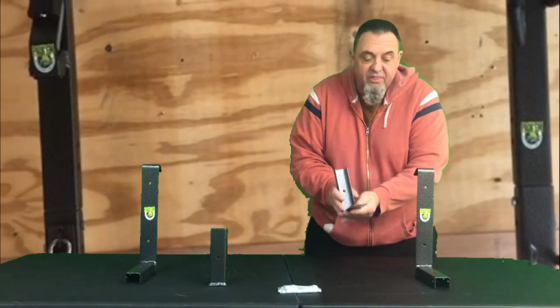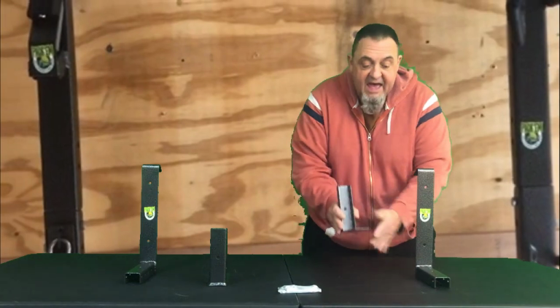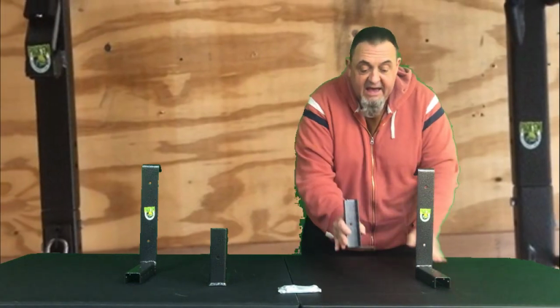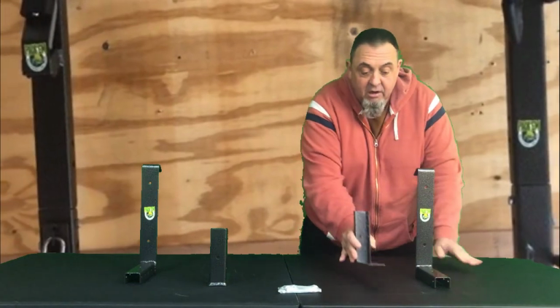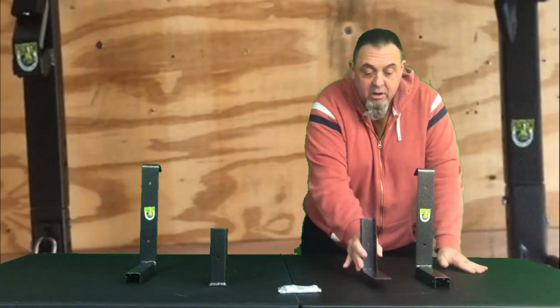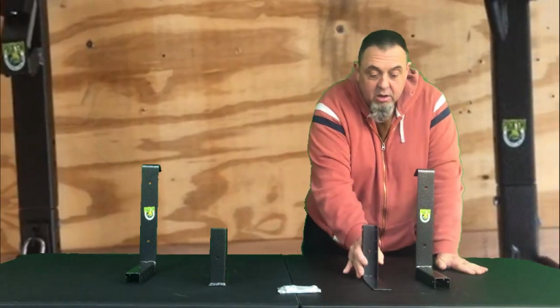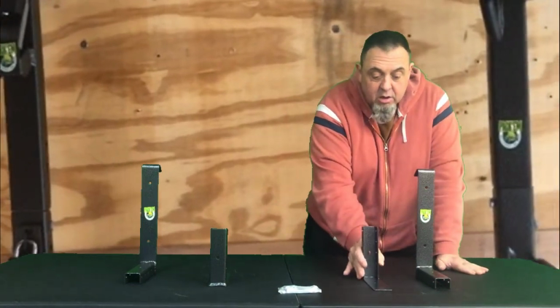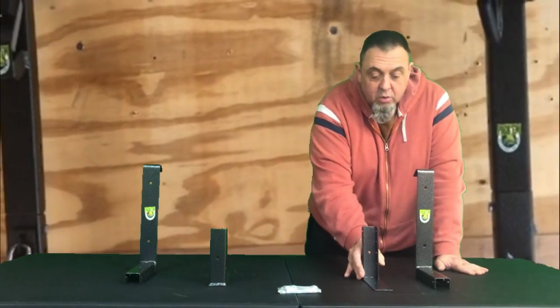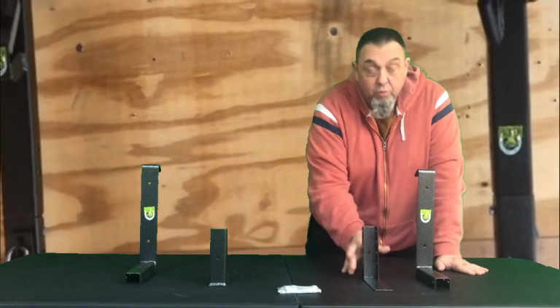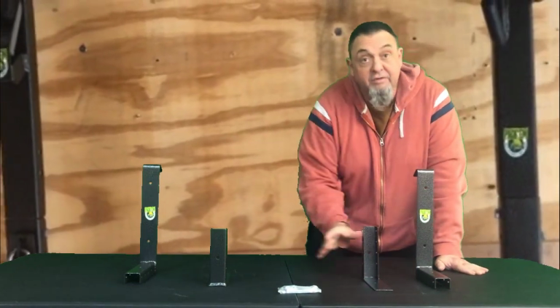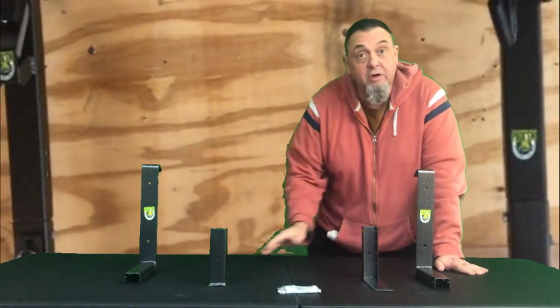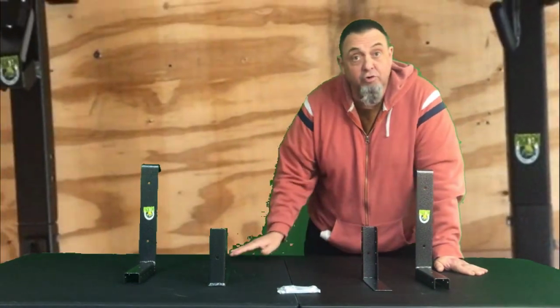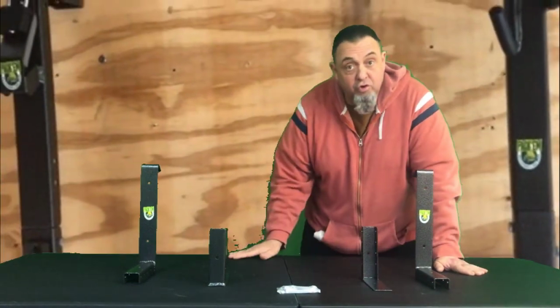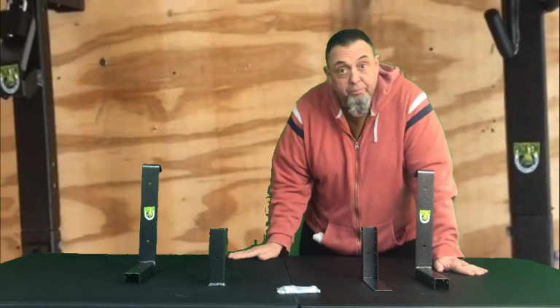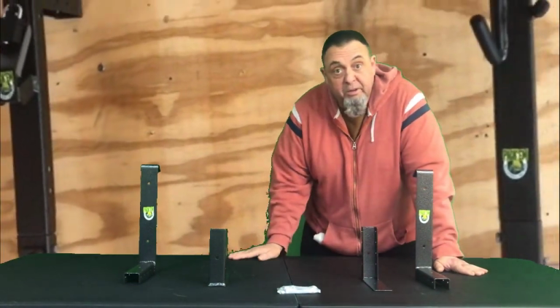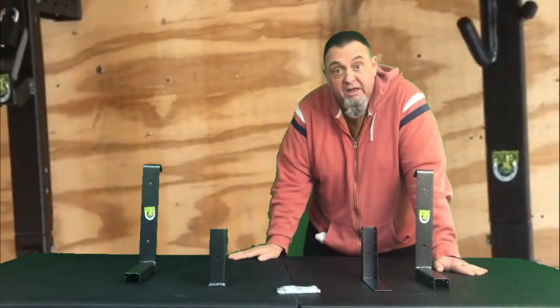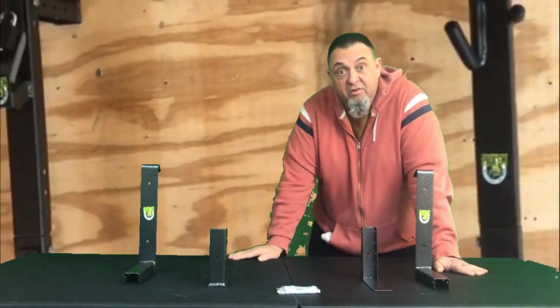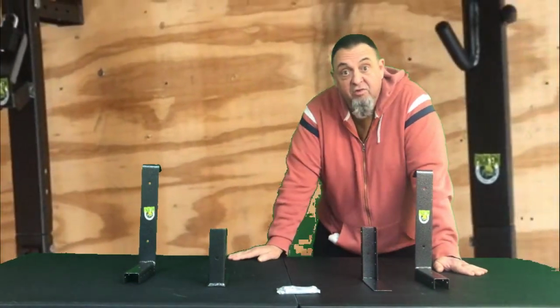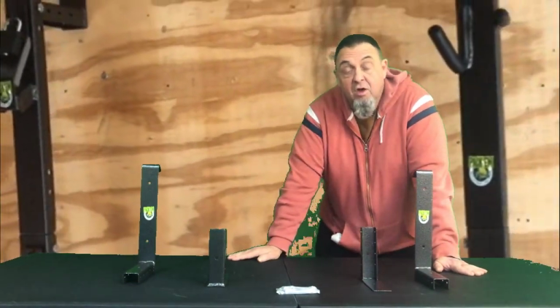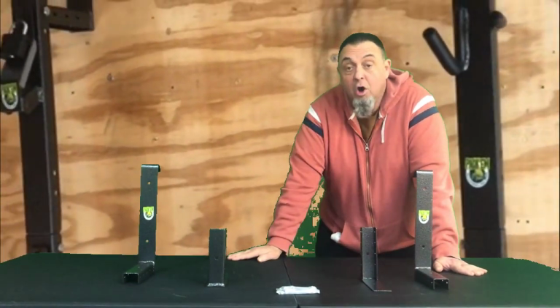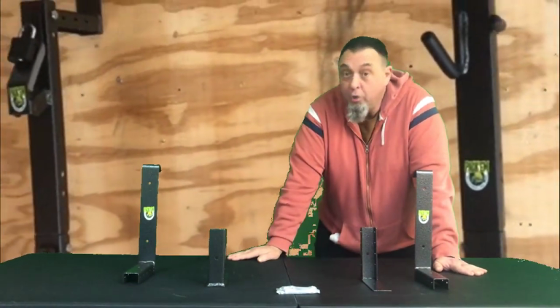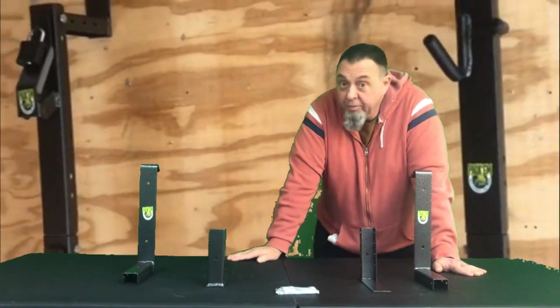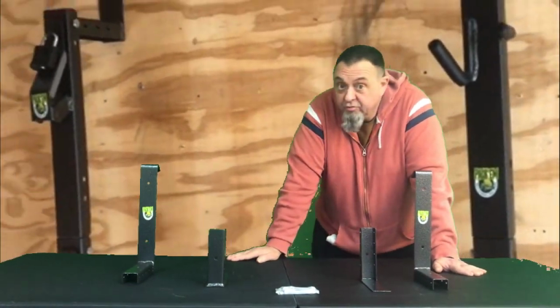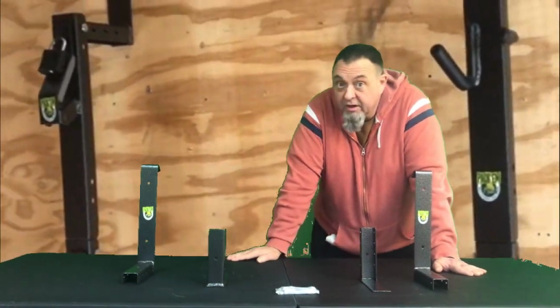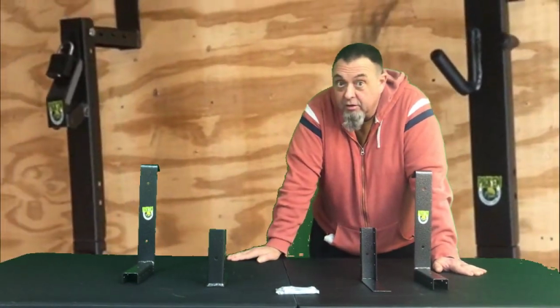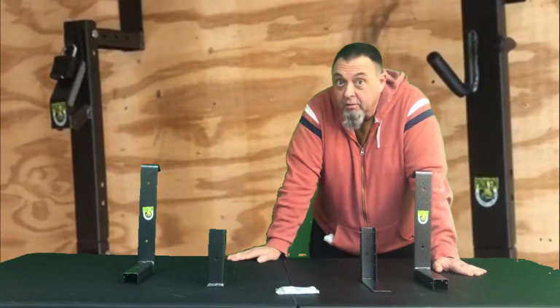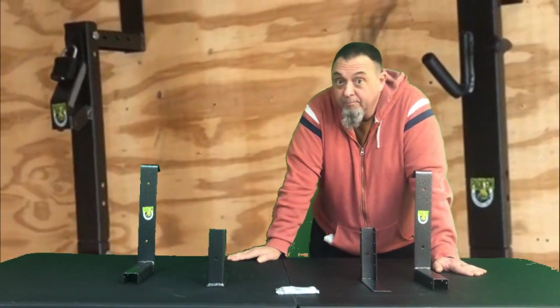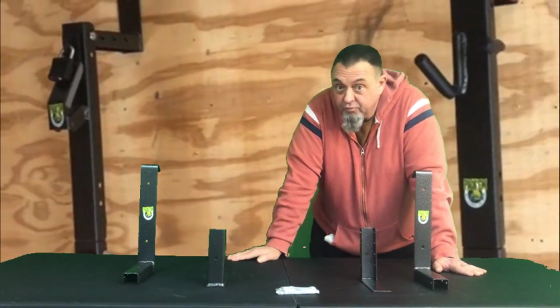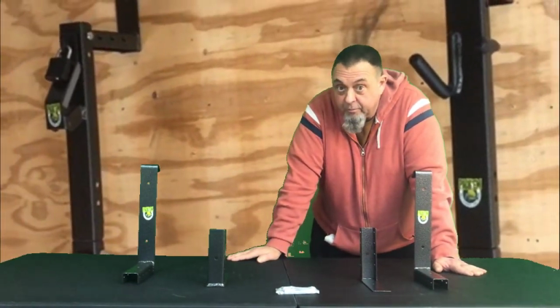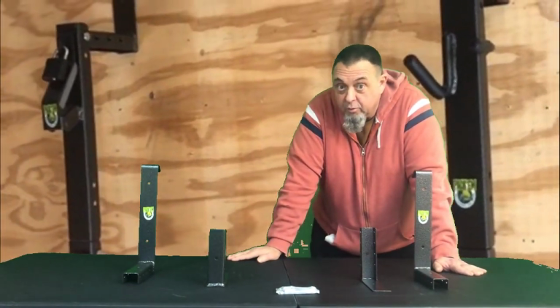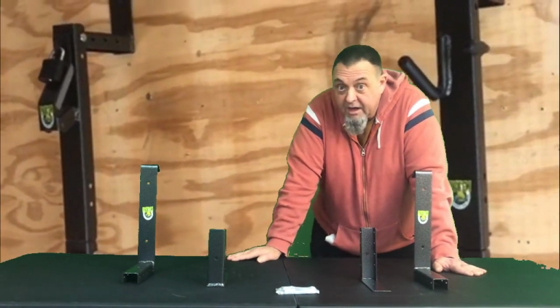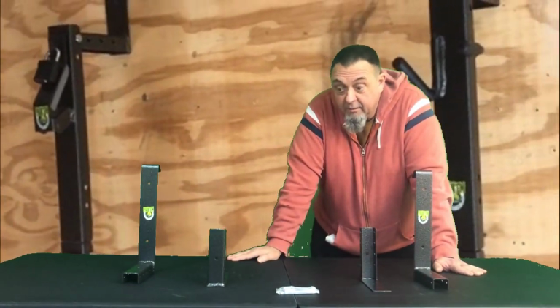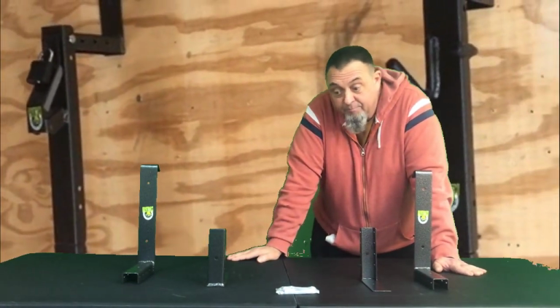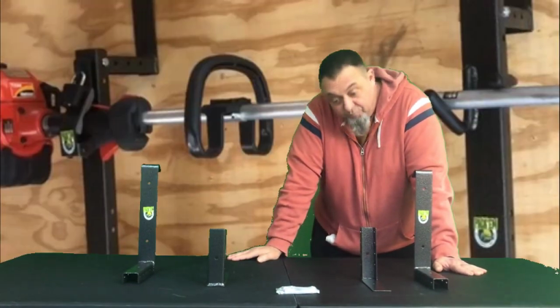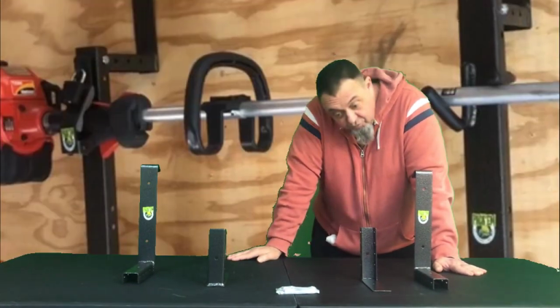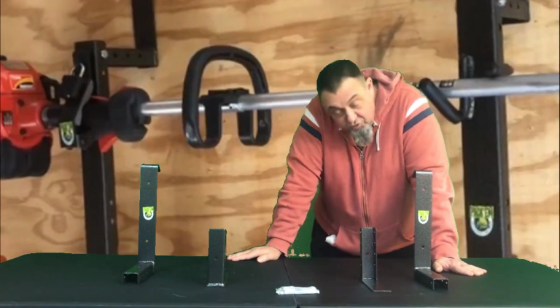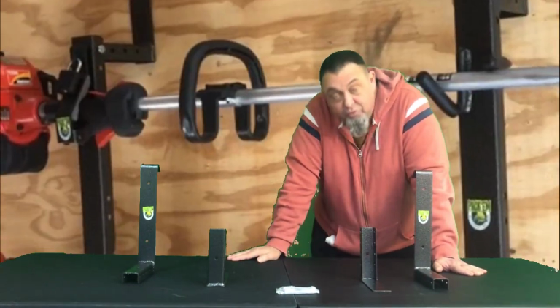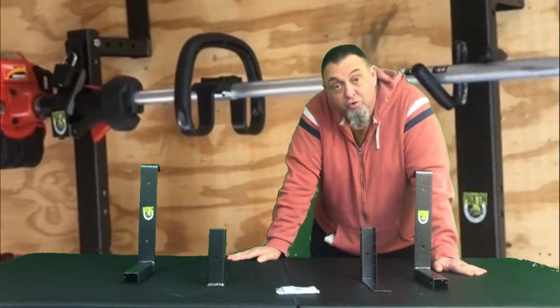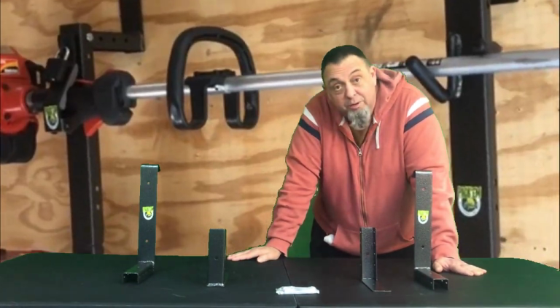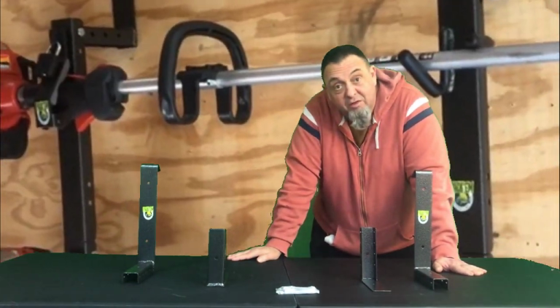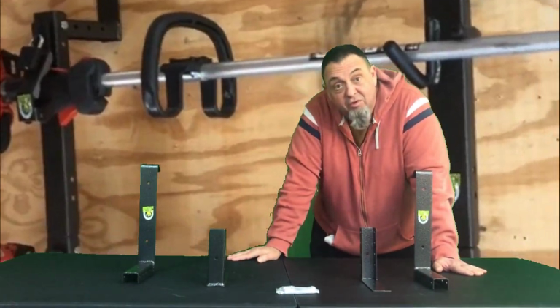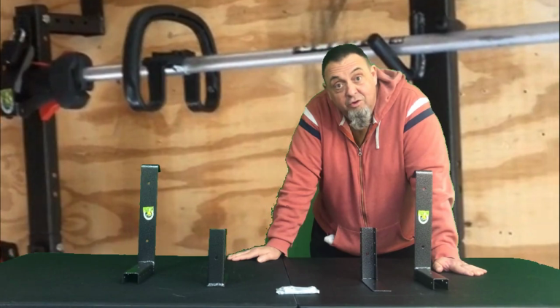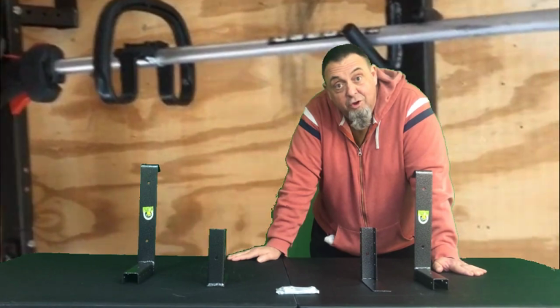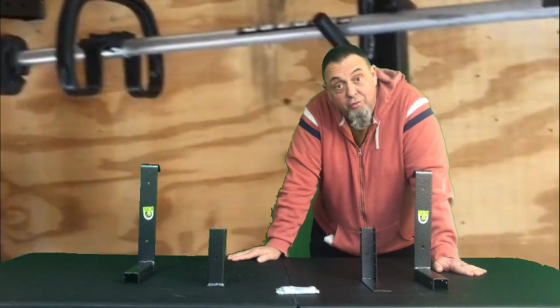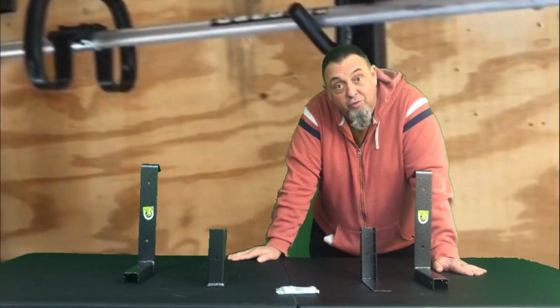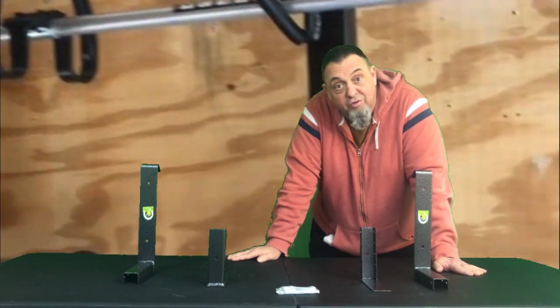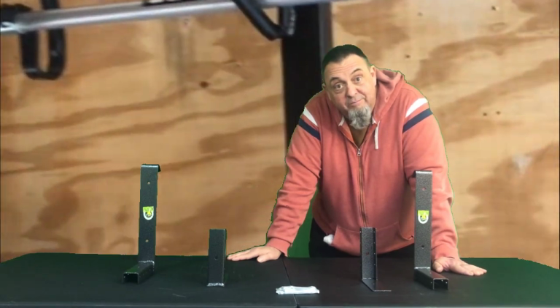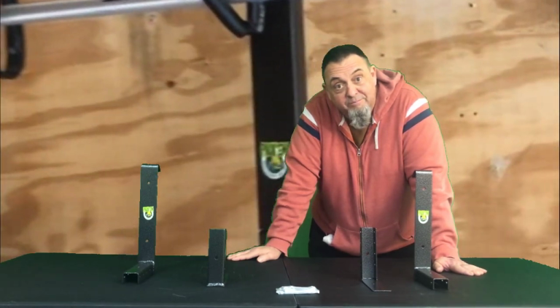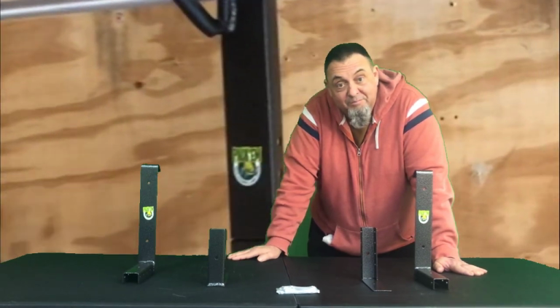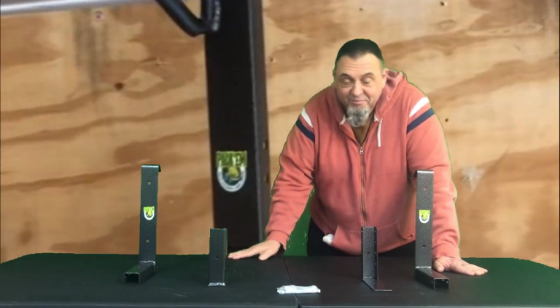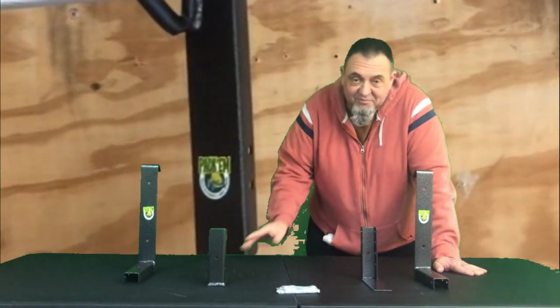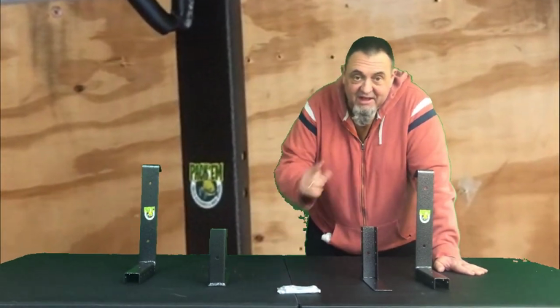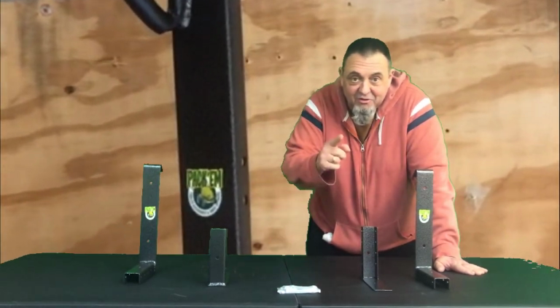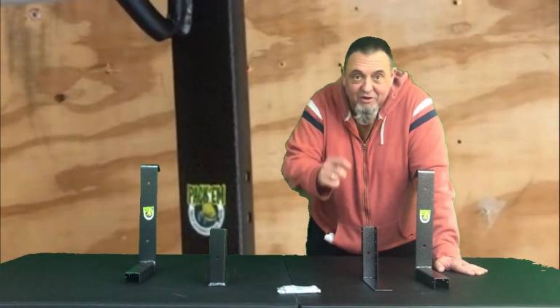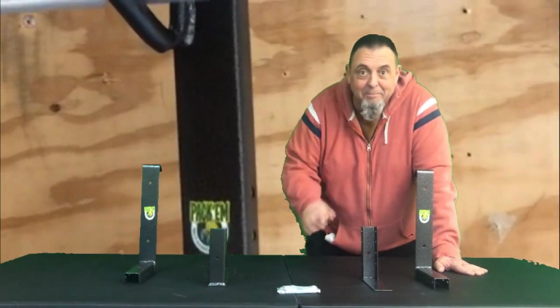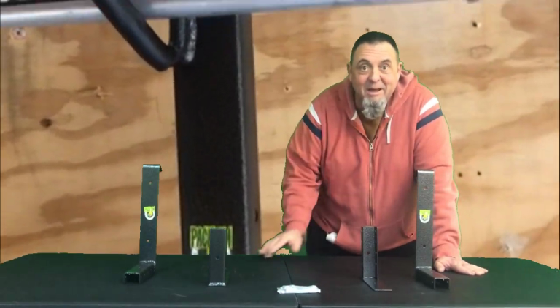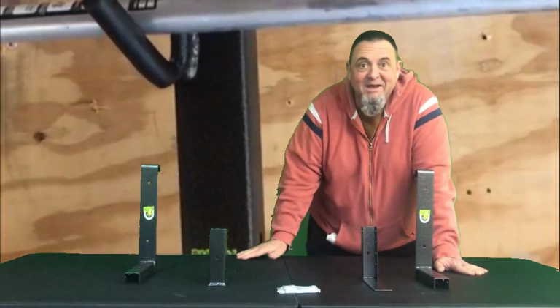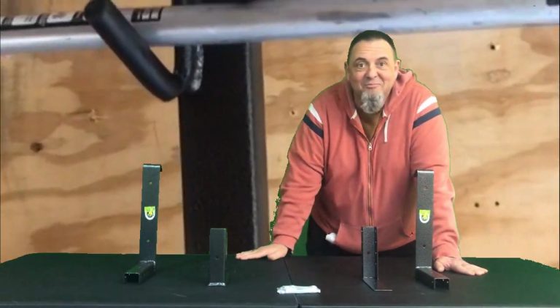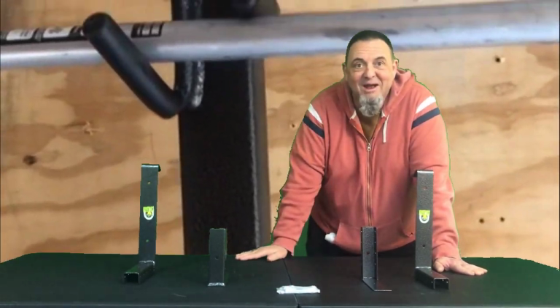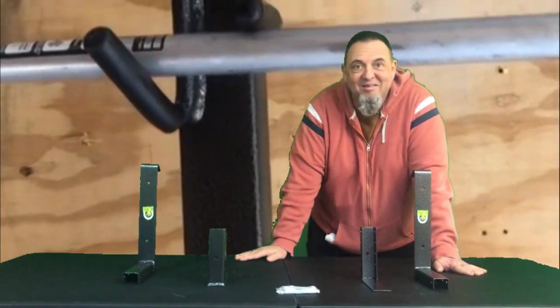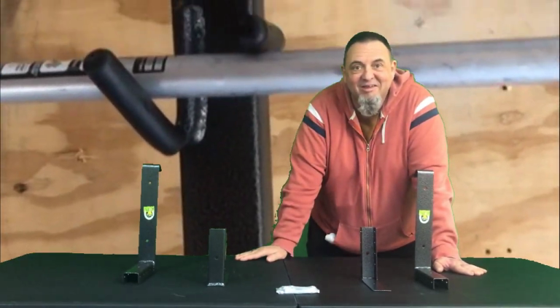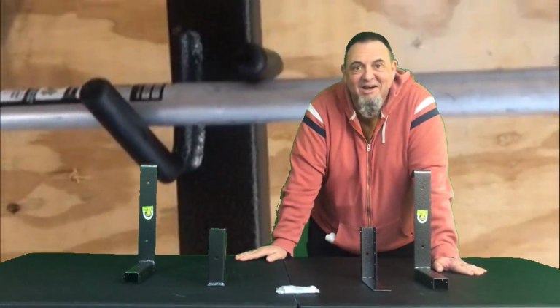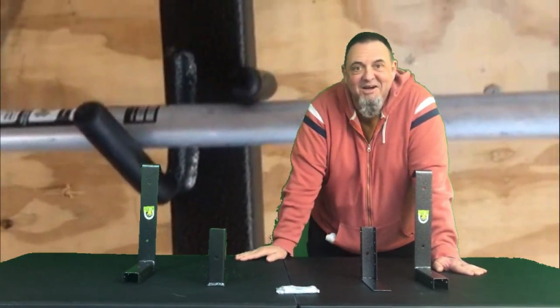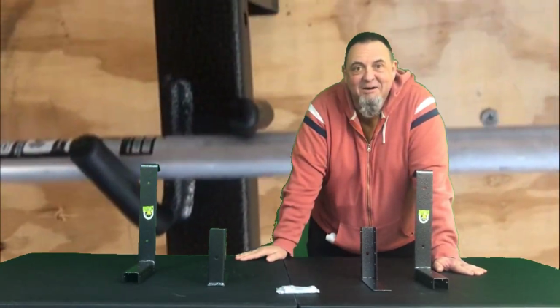That will take your two place open trailer trimmer rack to a two place enclosed. Take a look at PackemRacks.com.